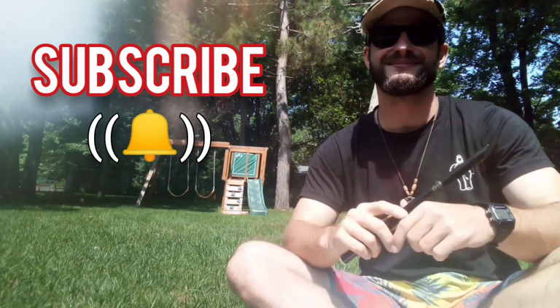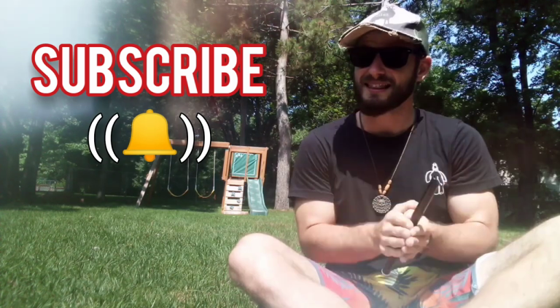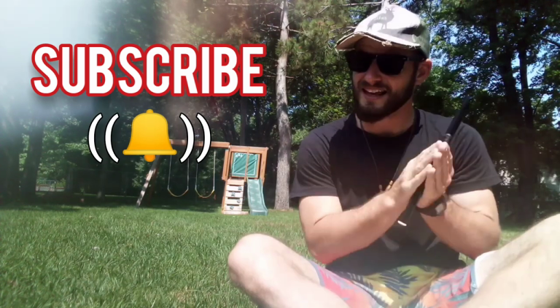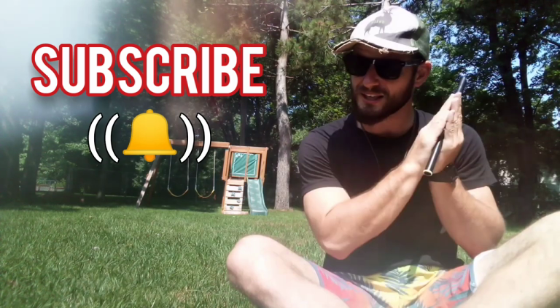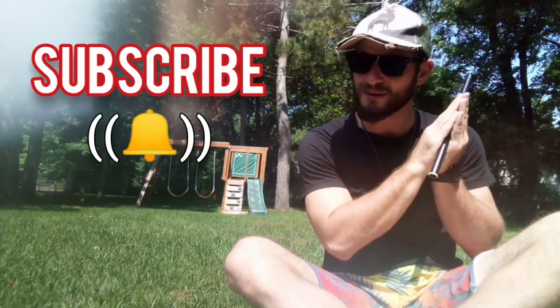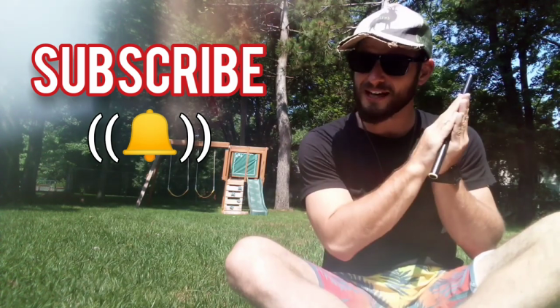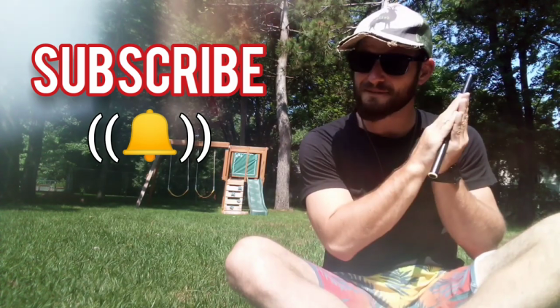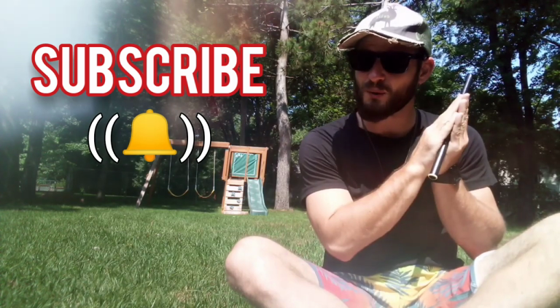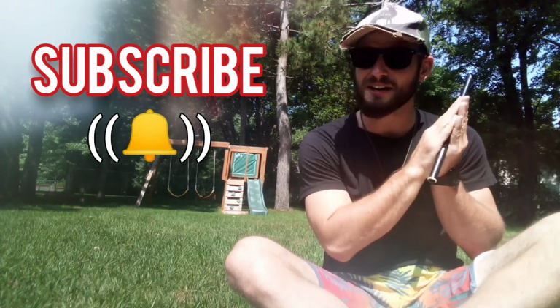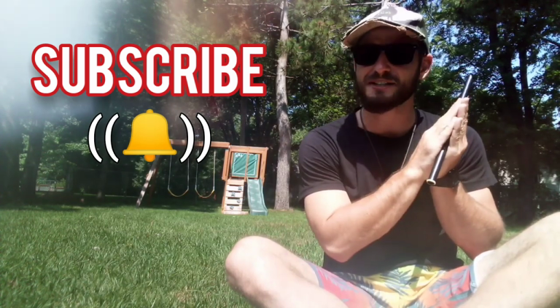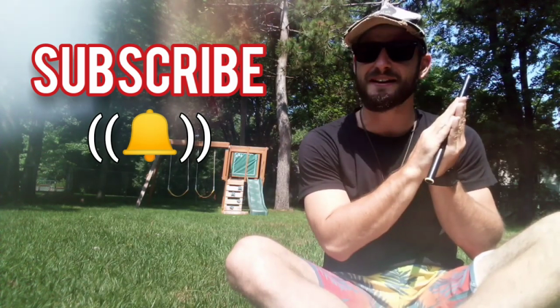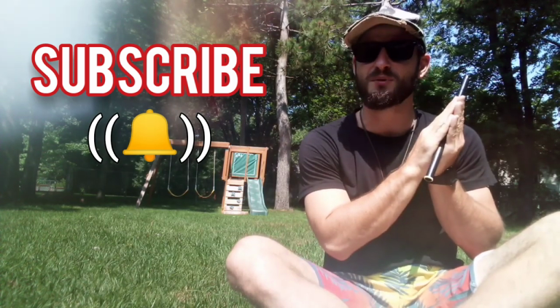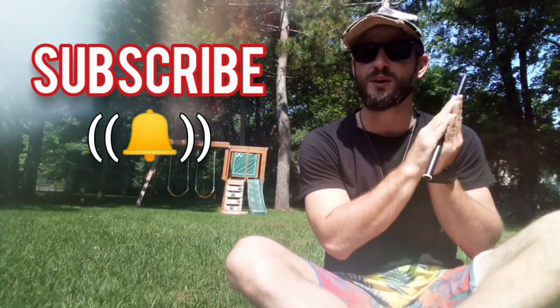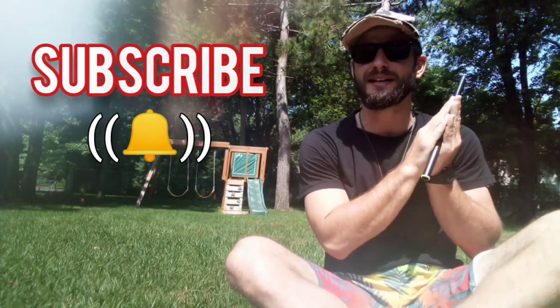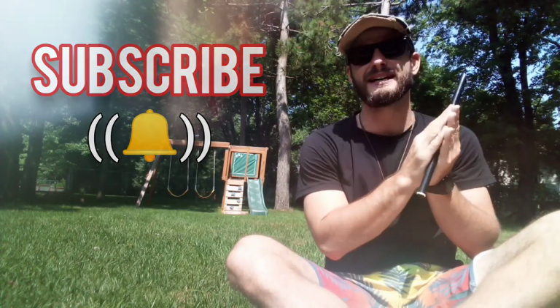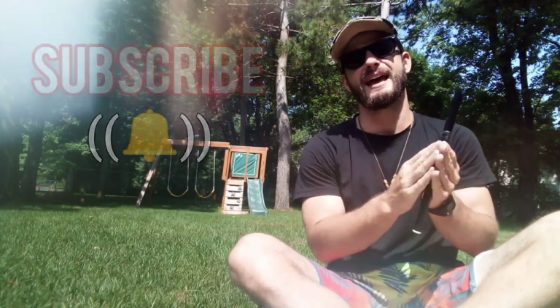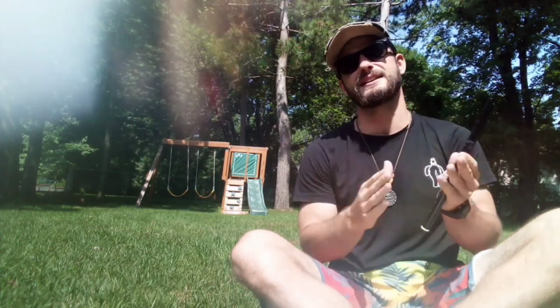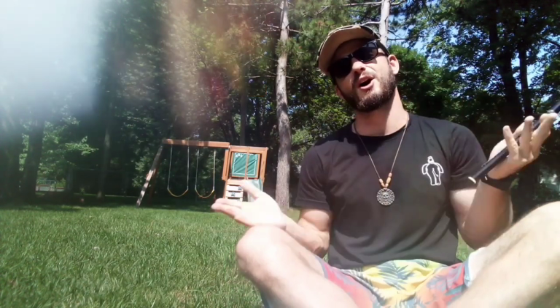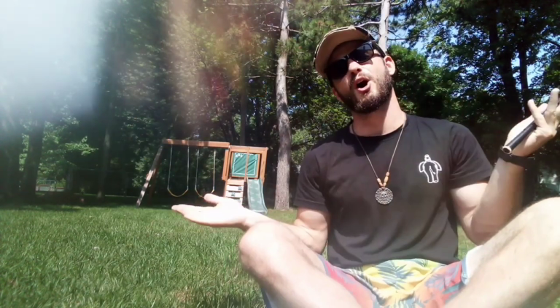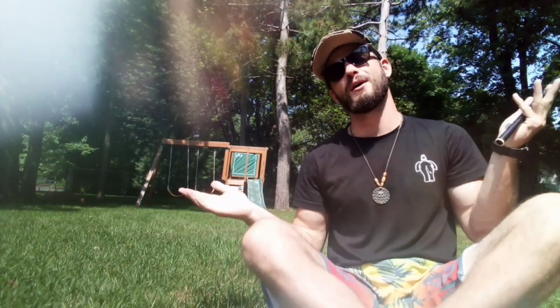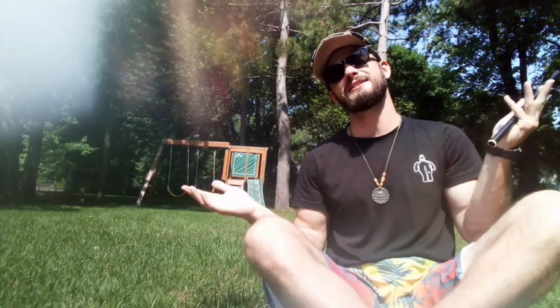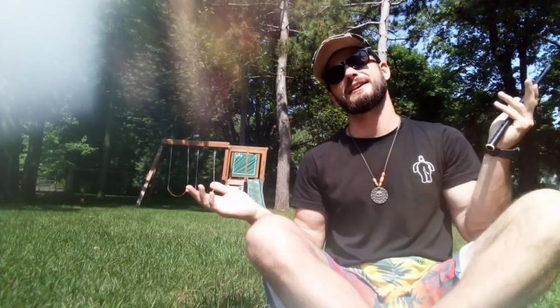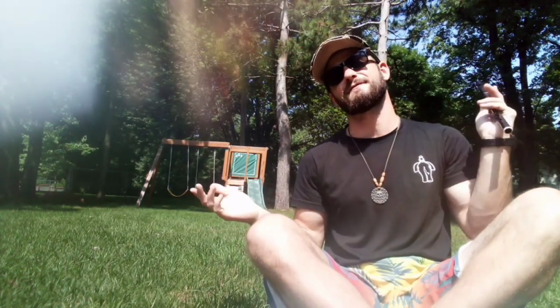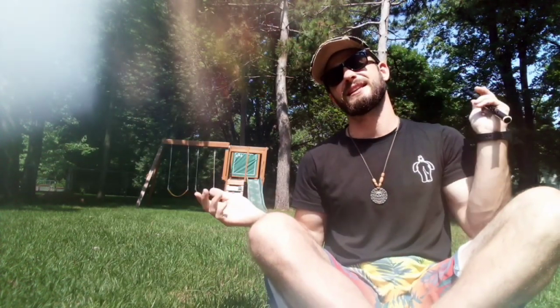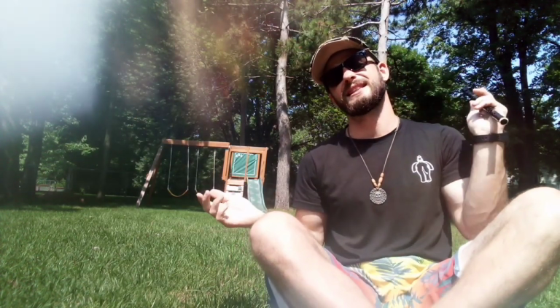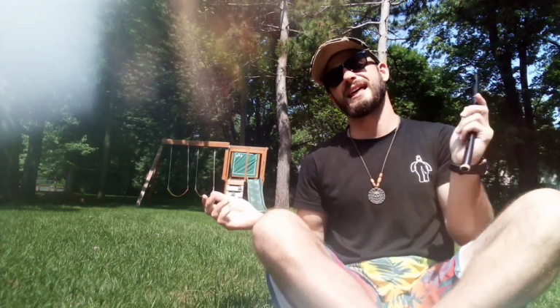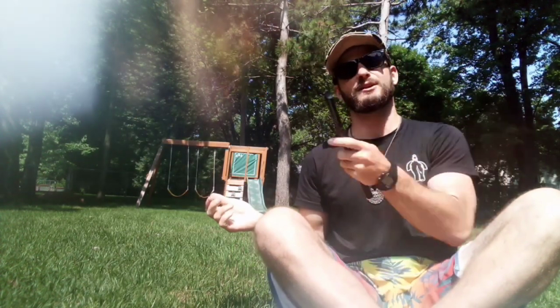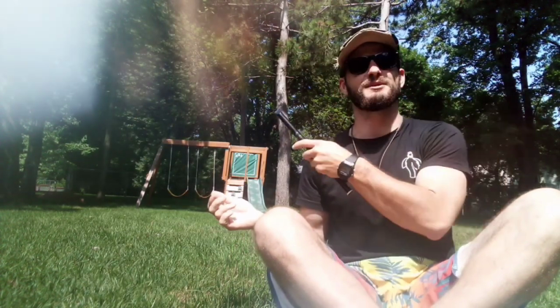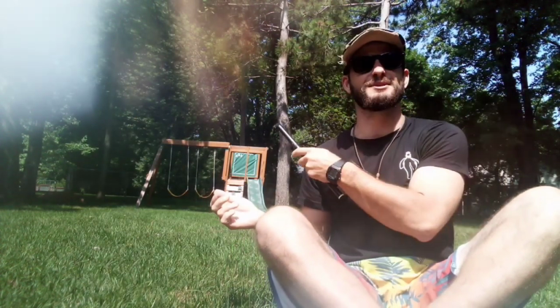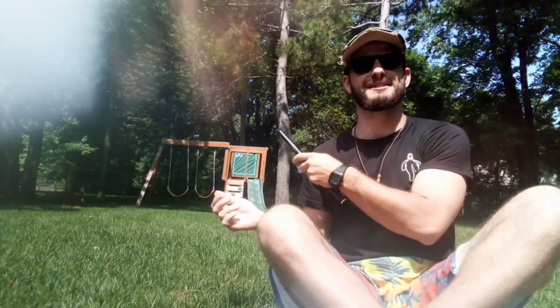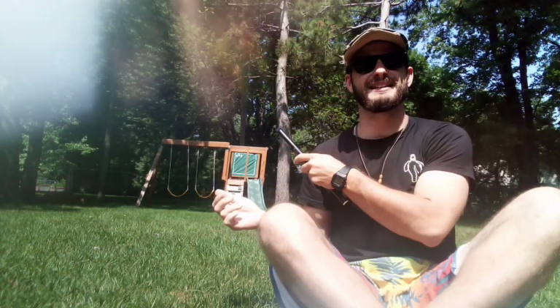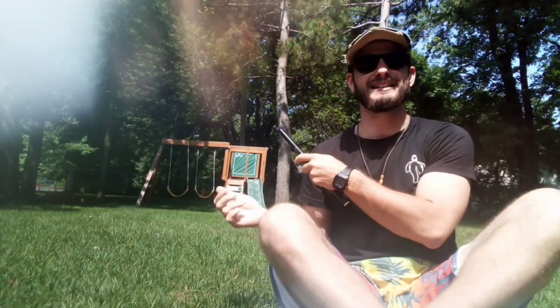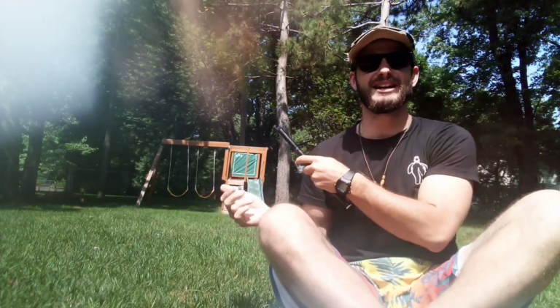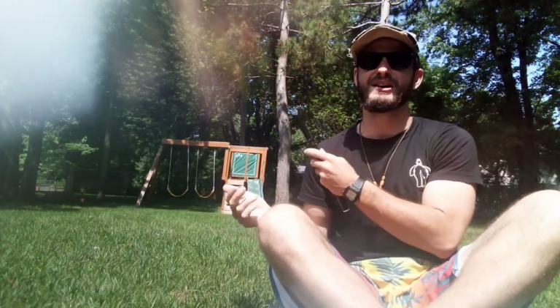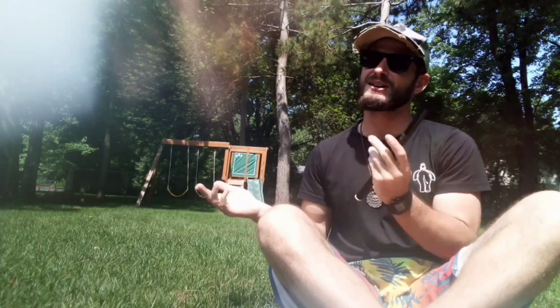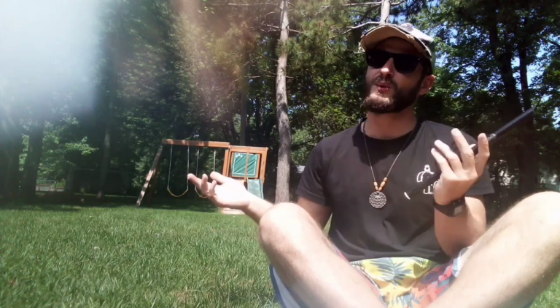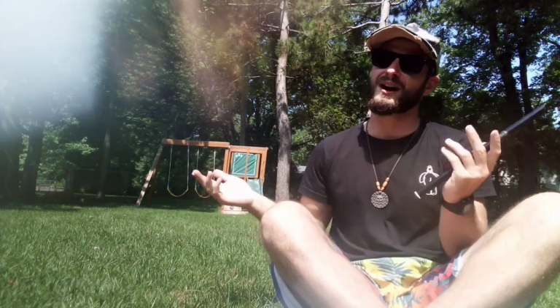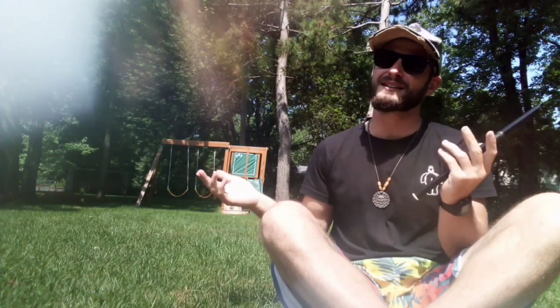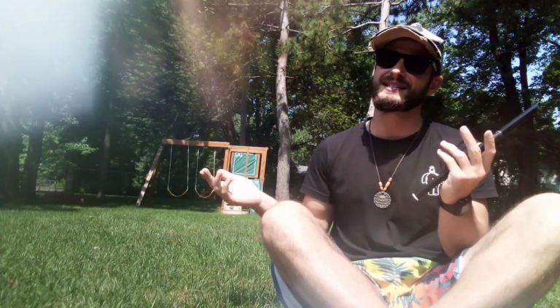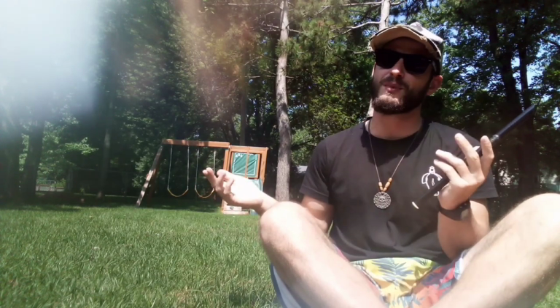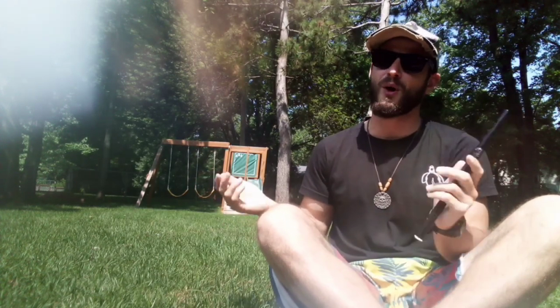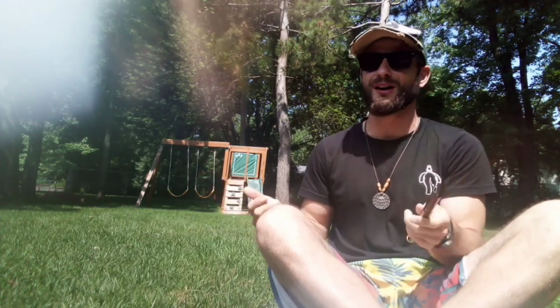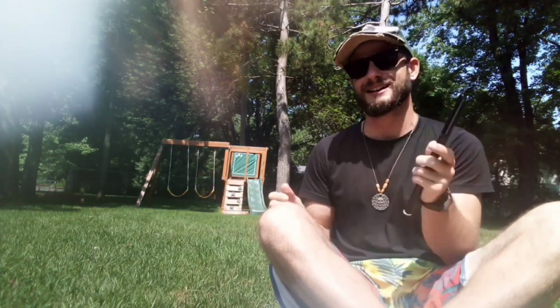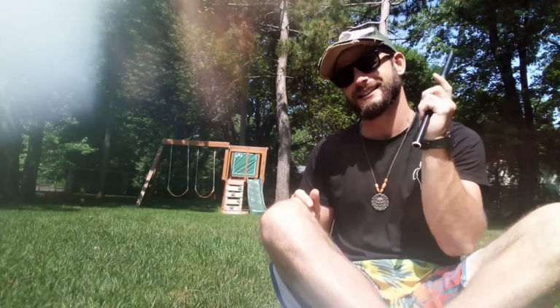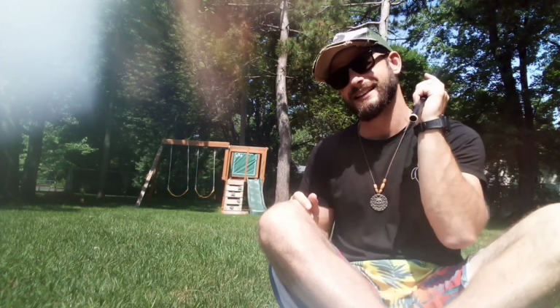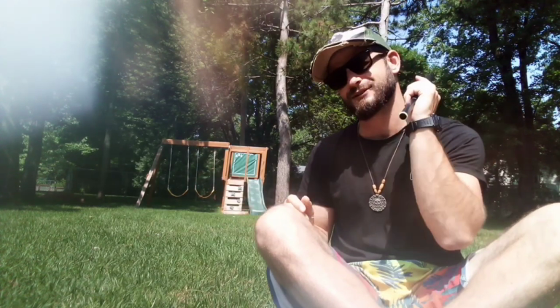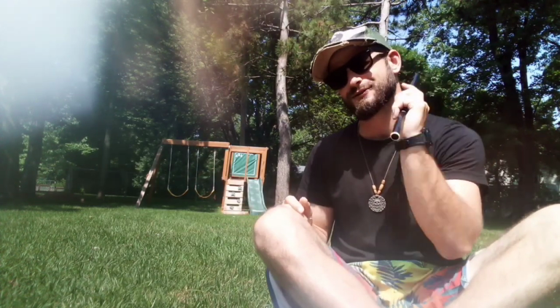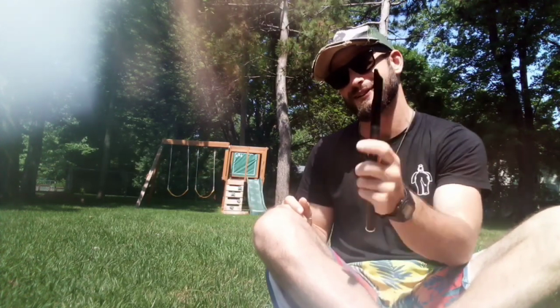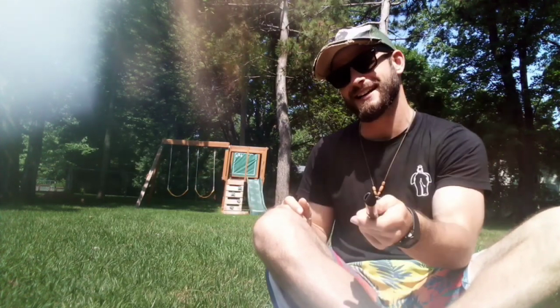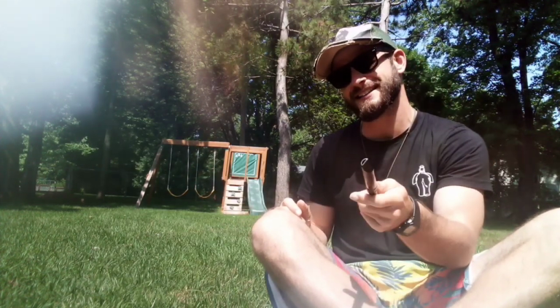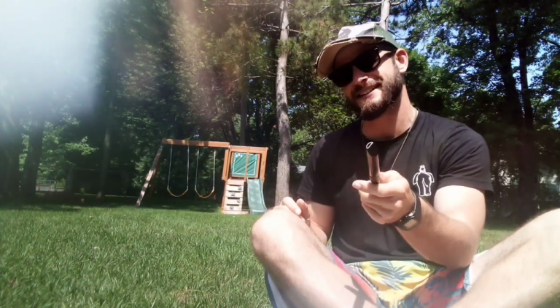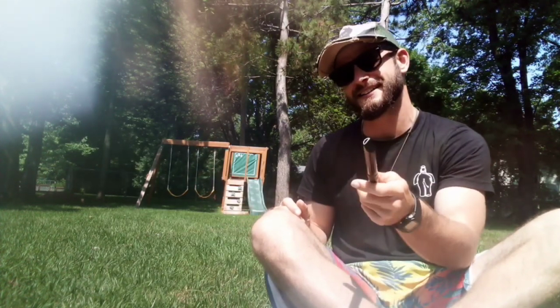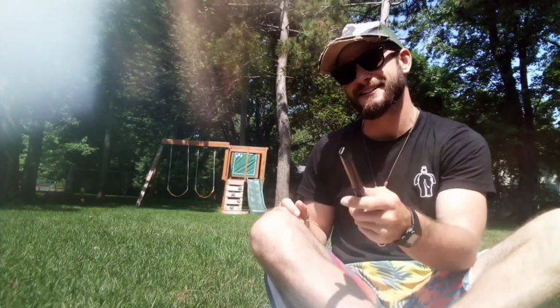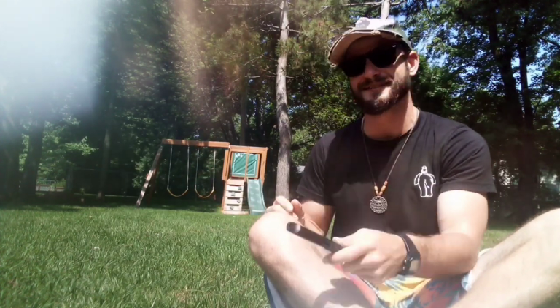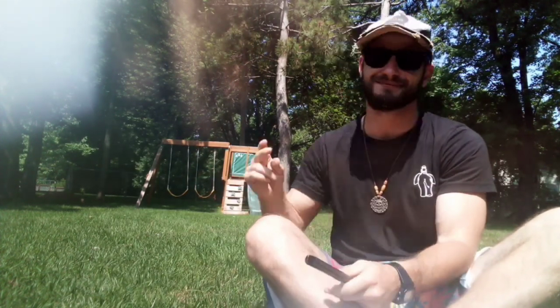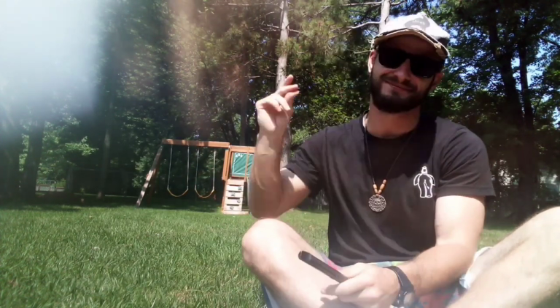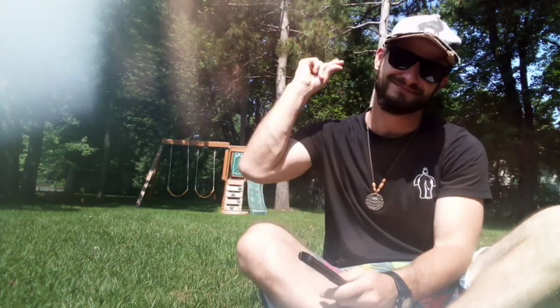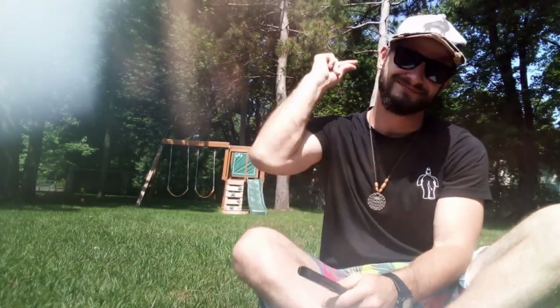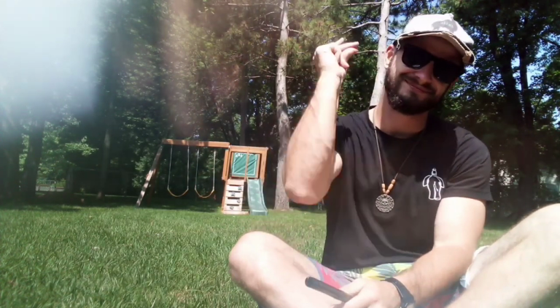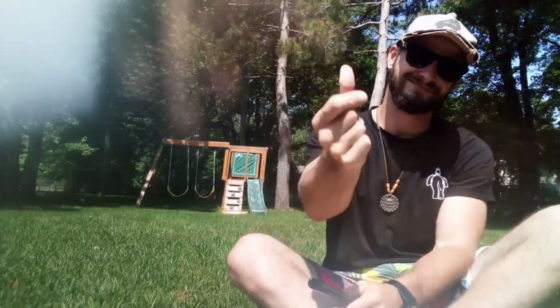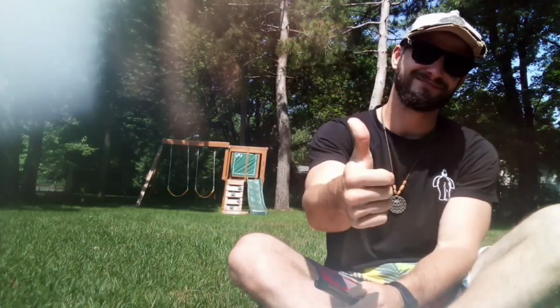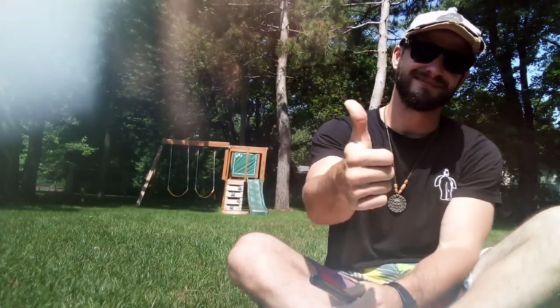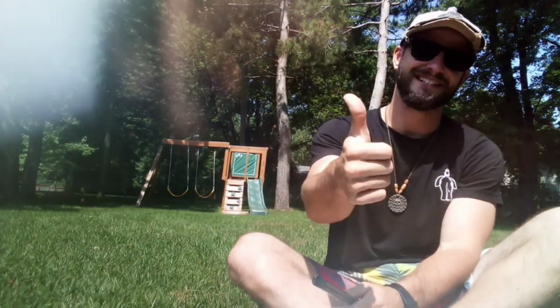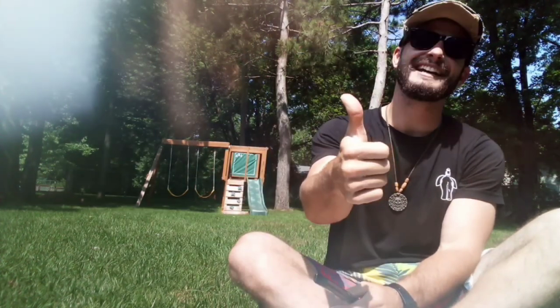Thank you again for watching everyone, and as always, if you like what you see here and you want to see more, click right here. Cheers!